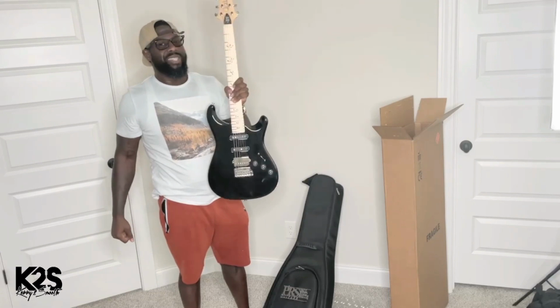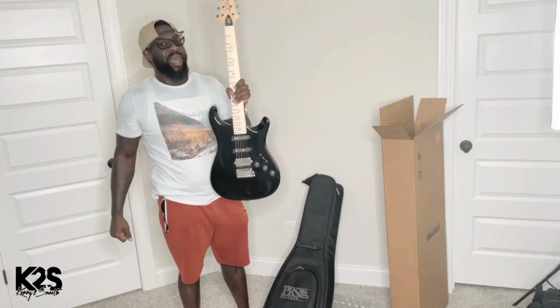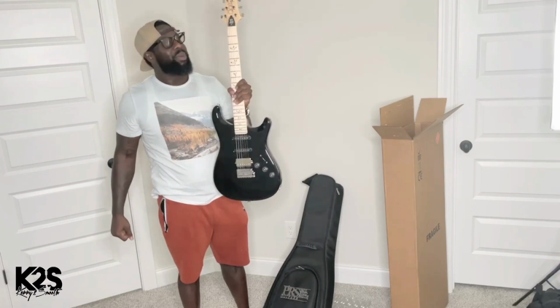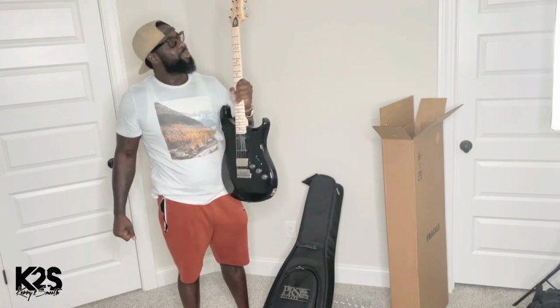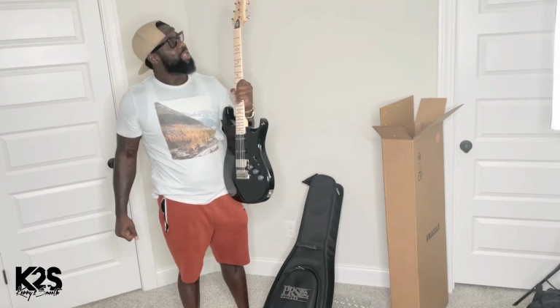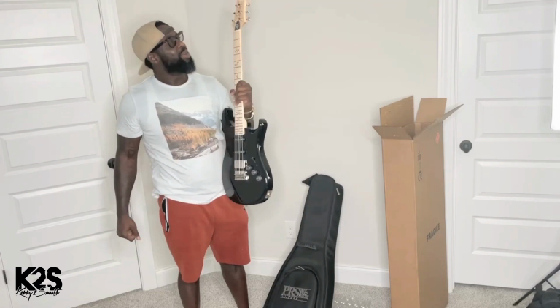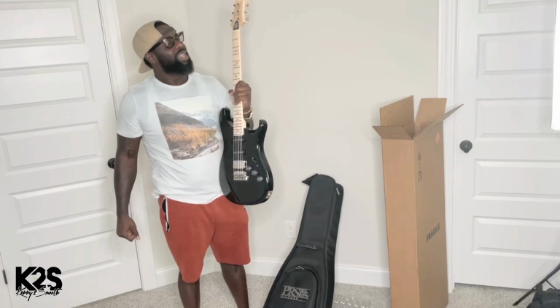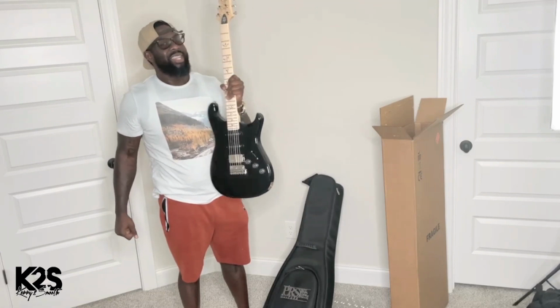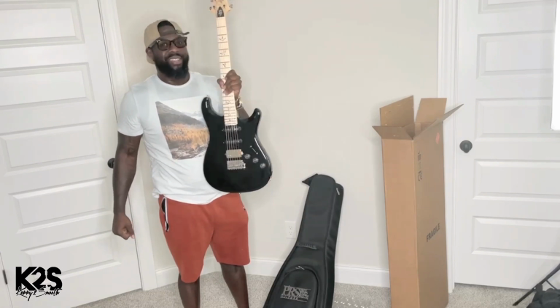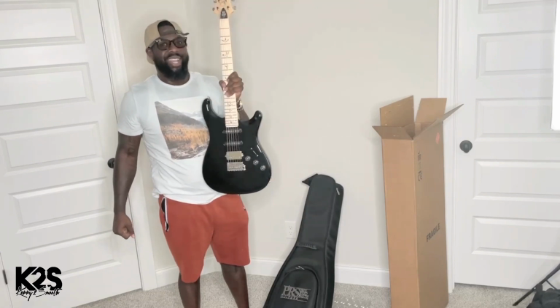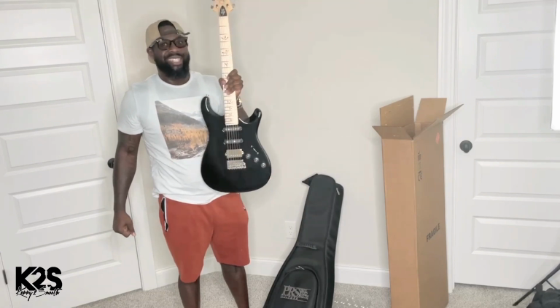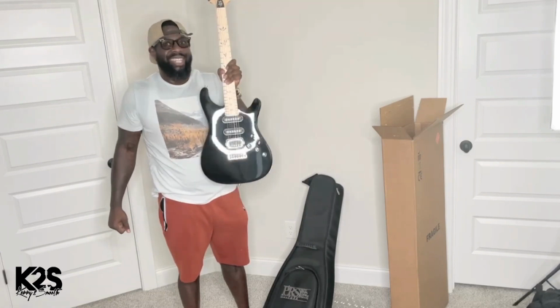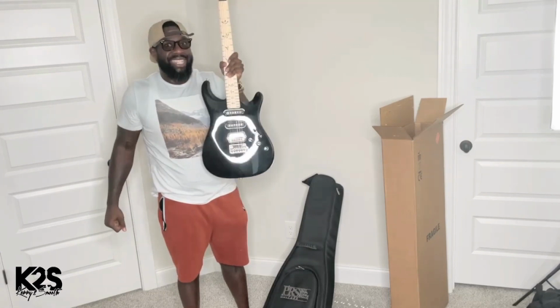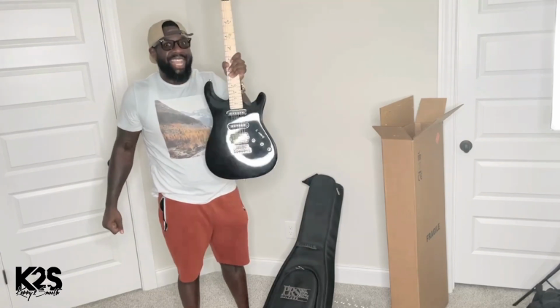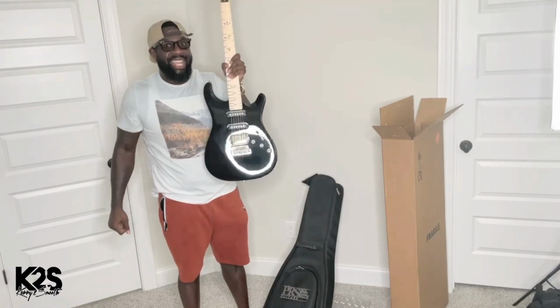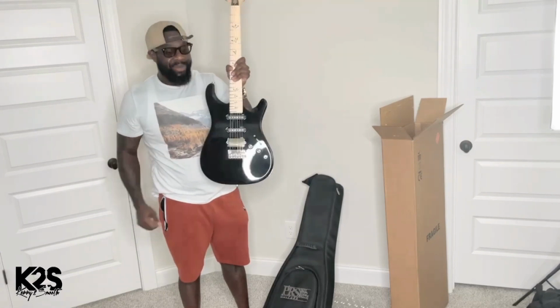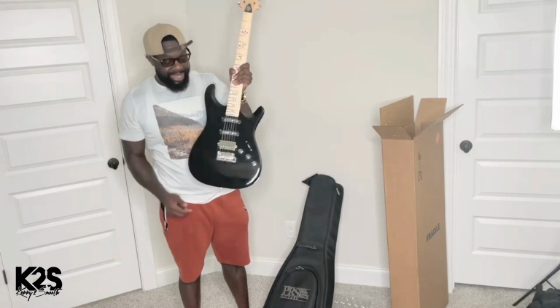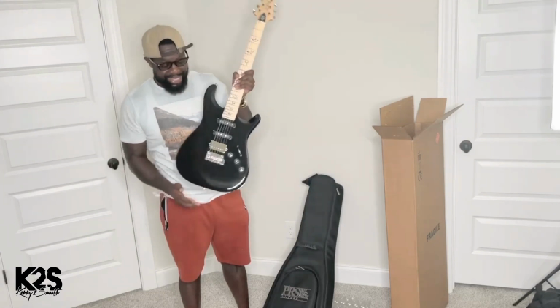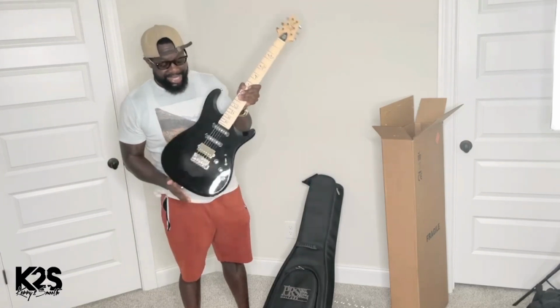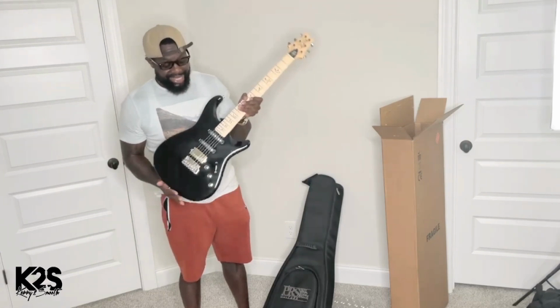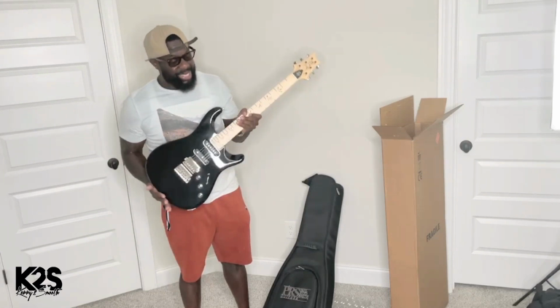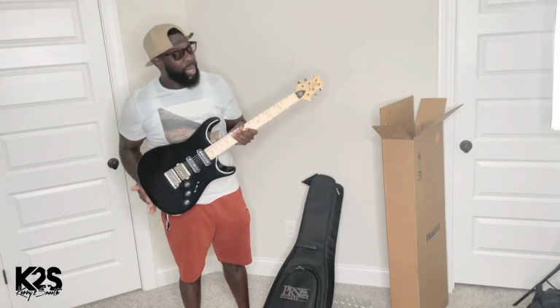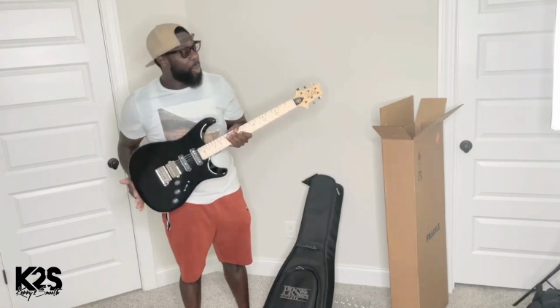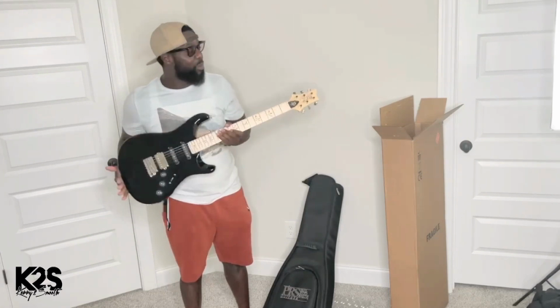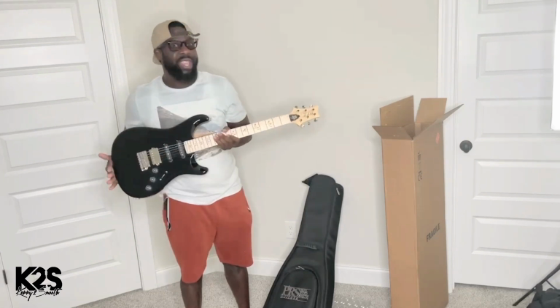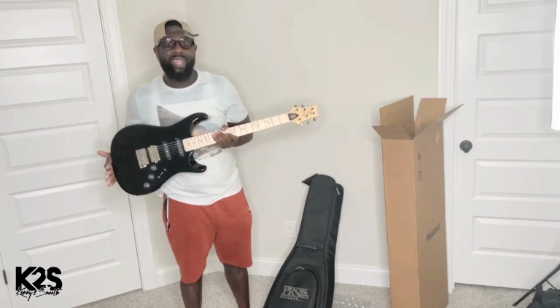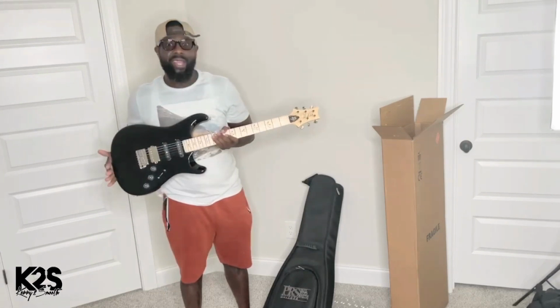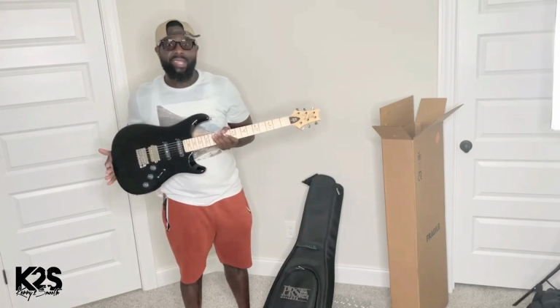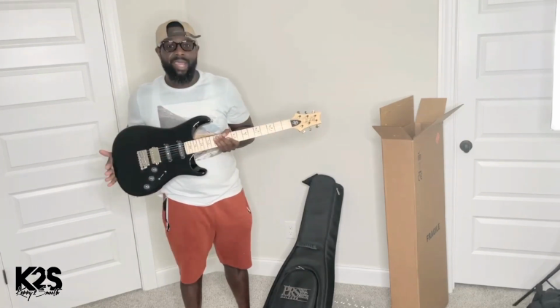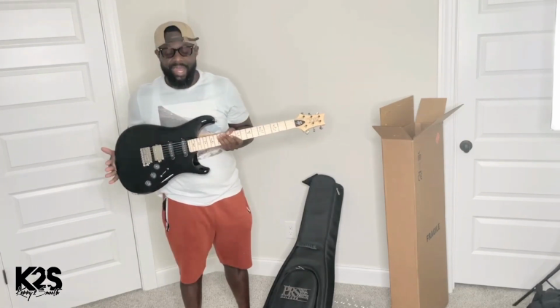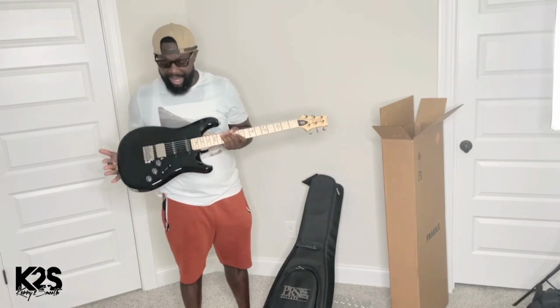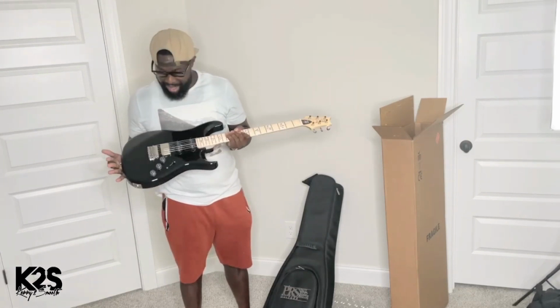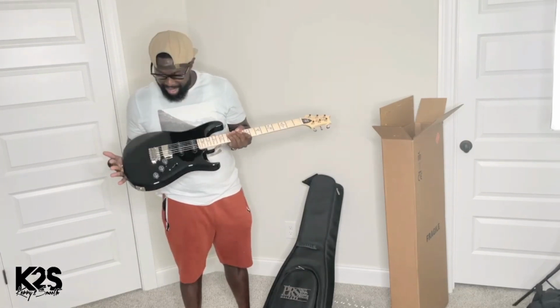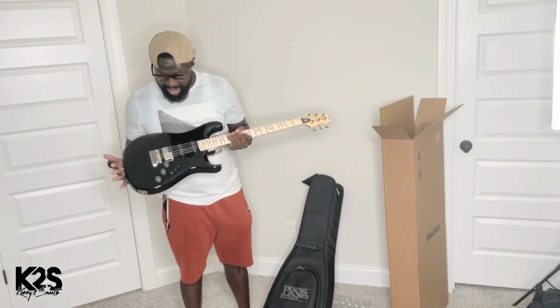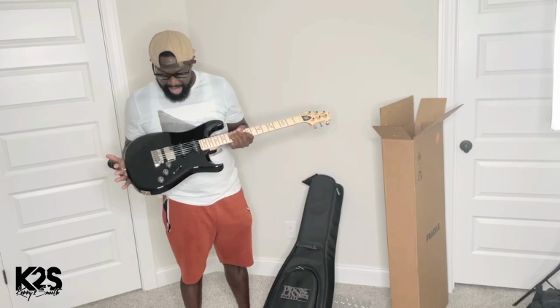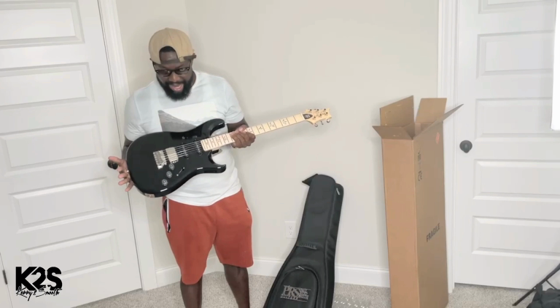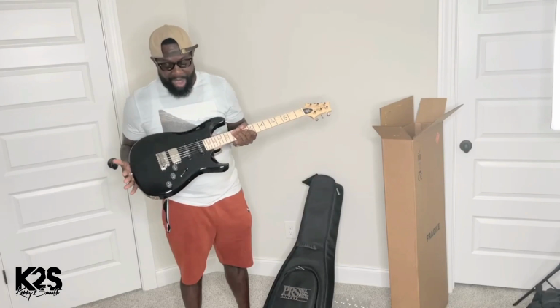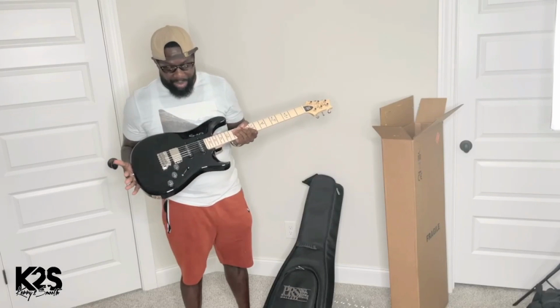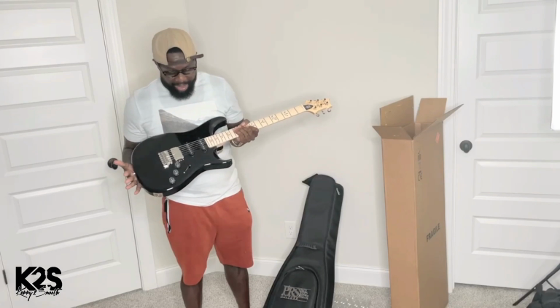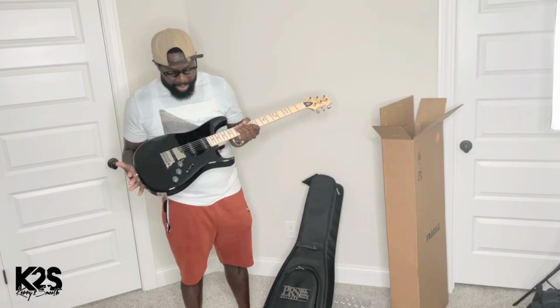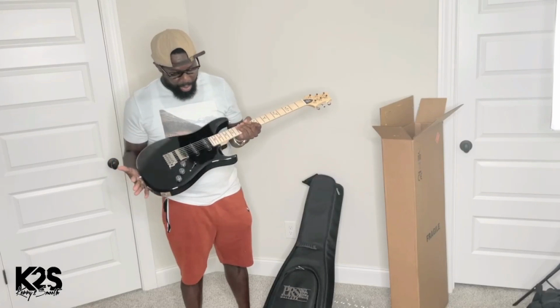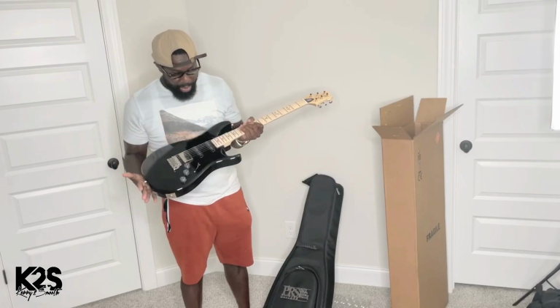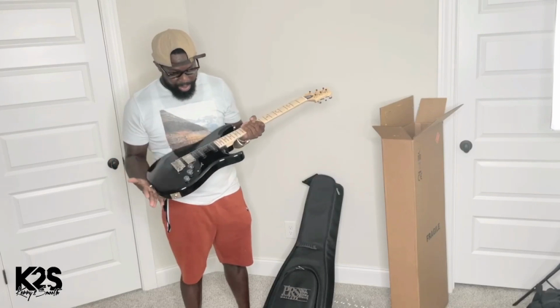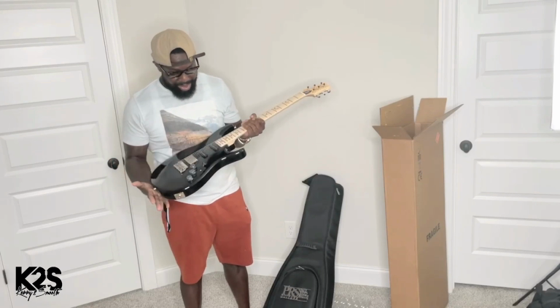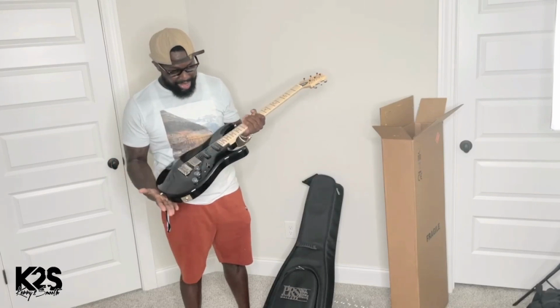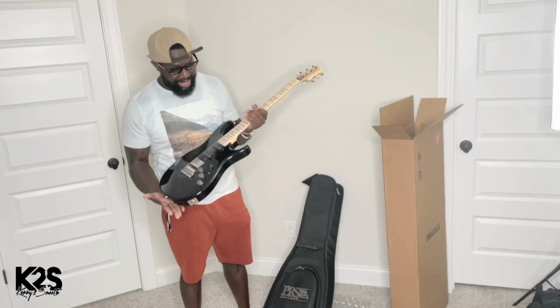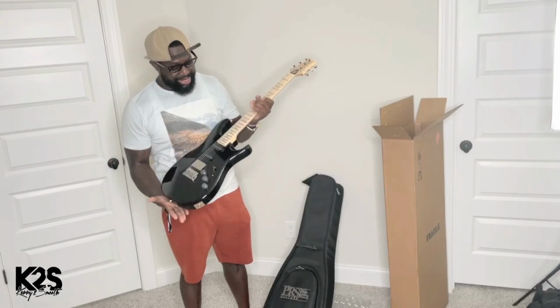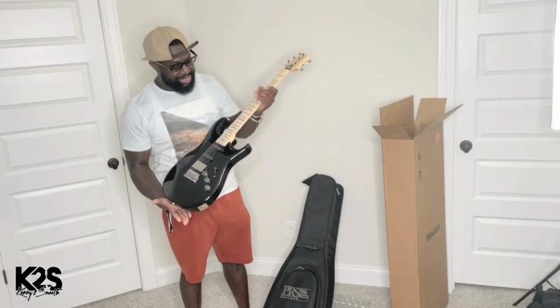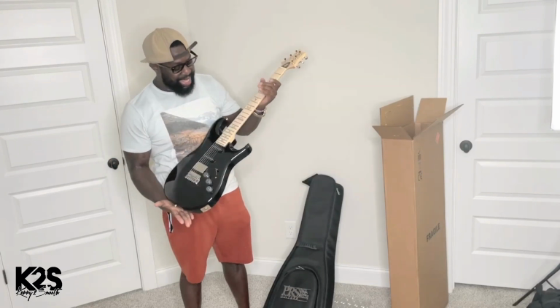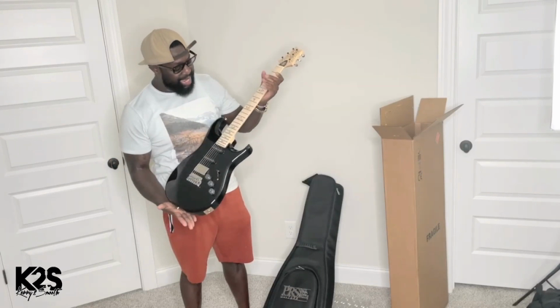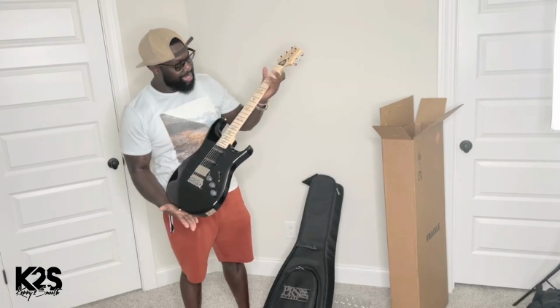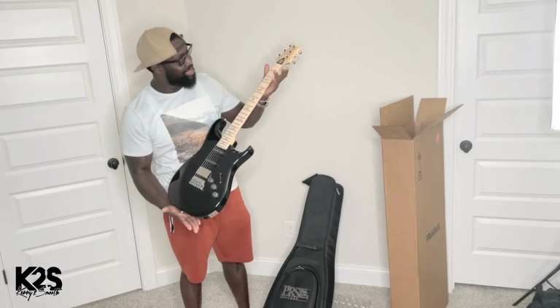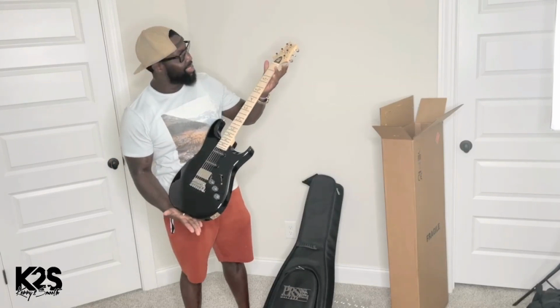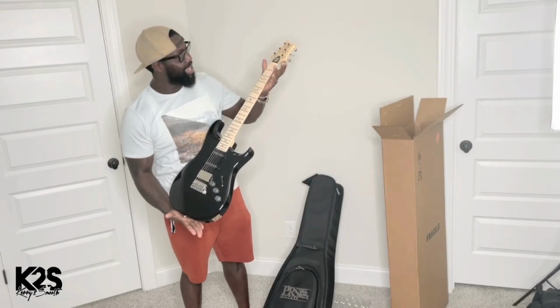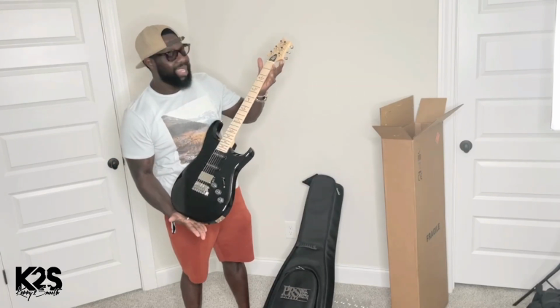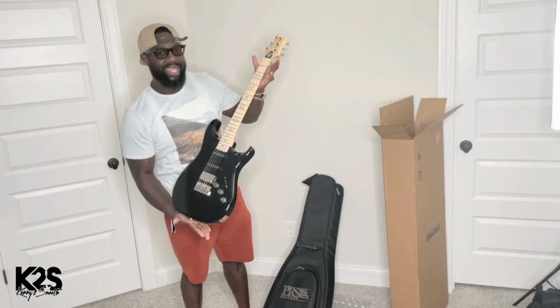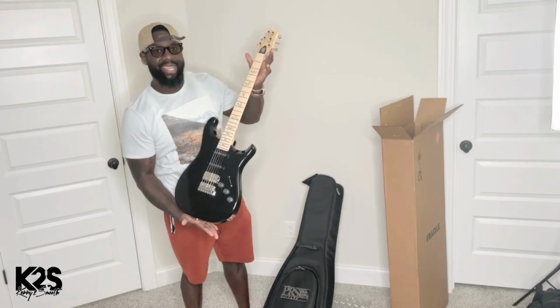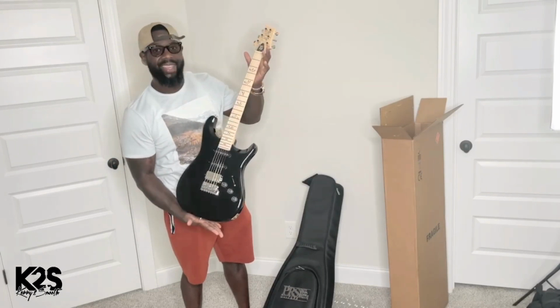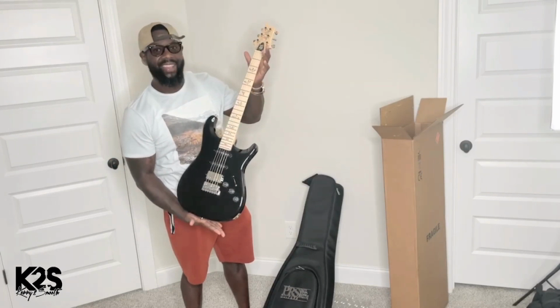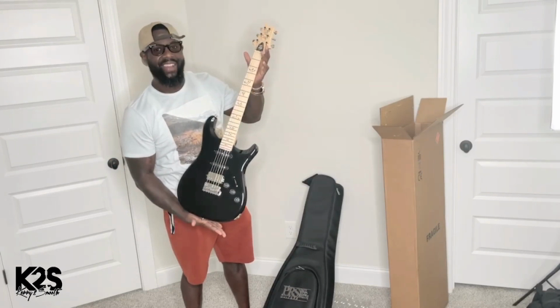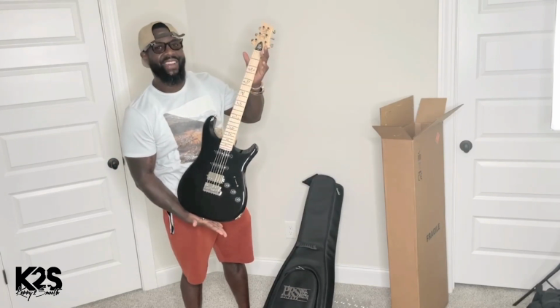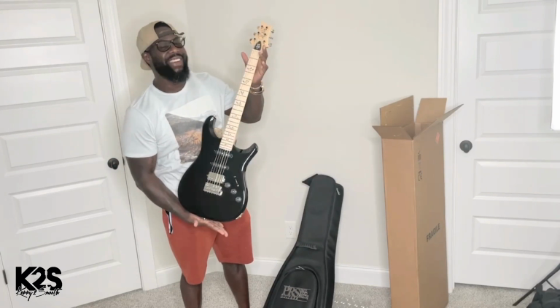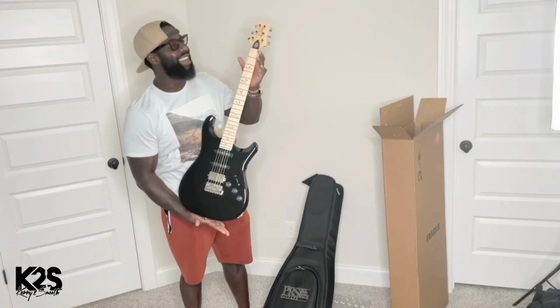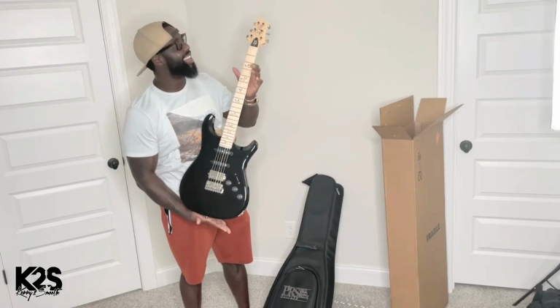I just wanted to hop on here really quickly and let you guys see exactly what this is. So freaking exciting — I cannot believe it. This thing is sexy!